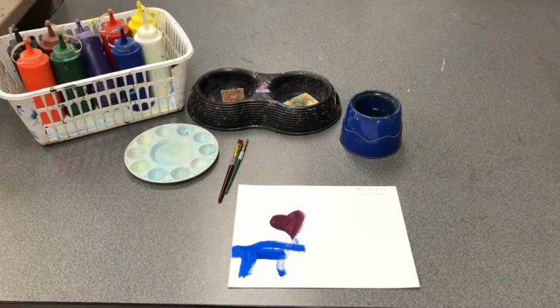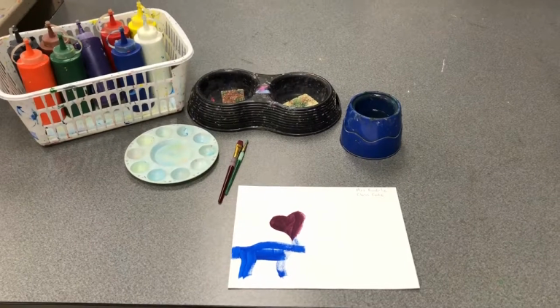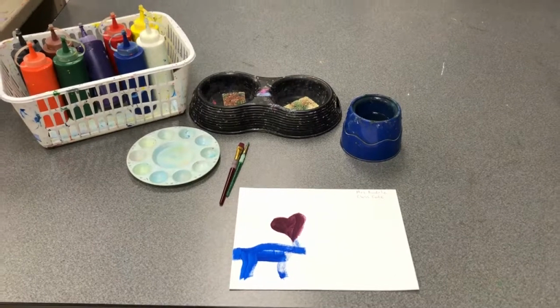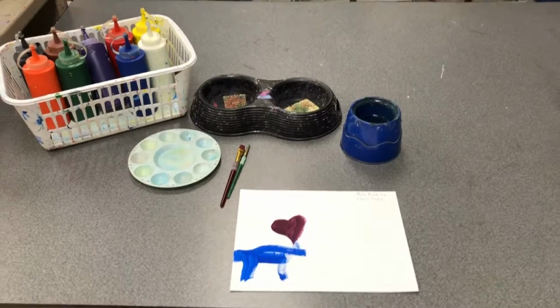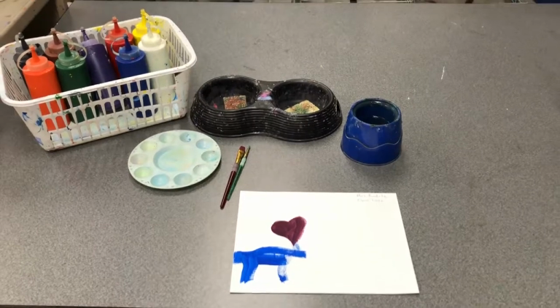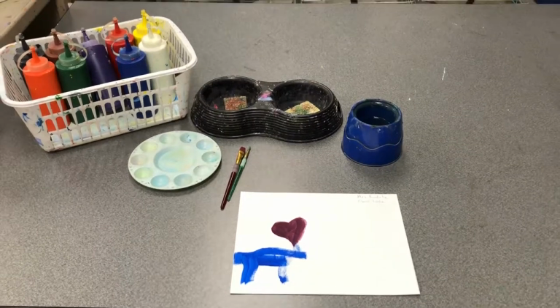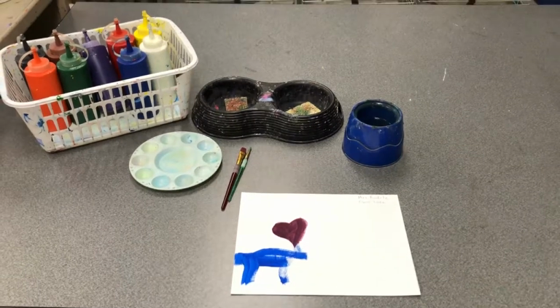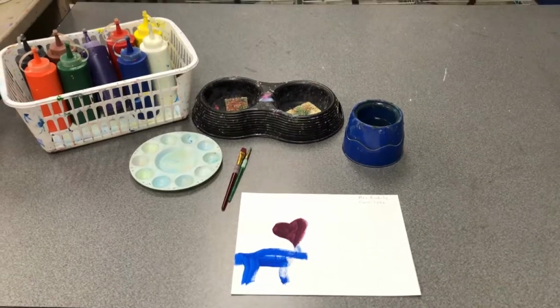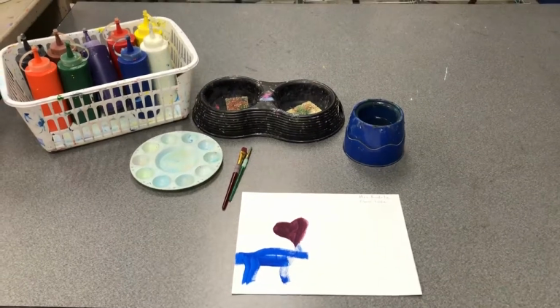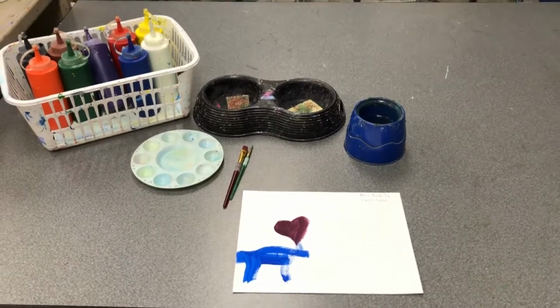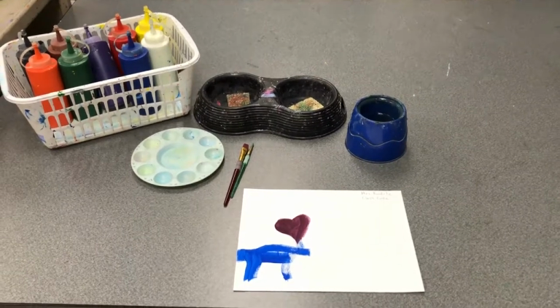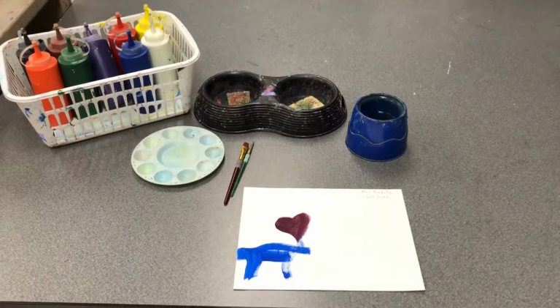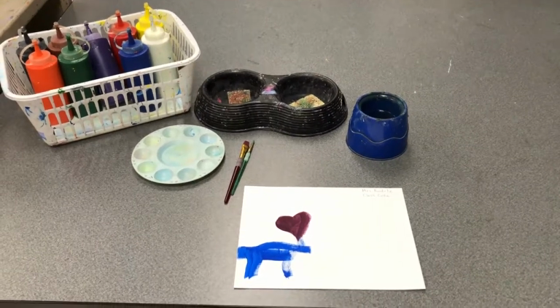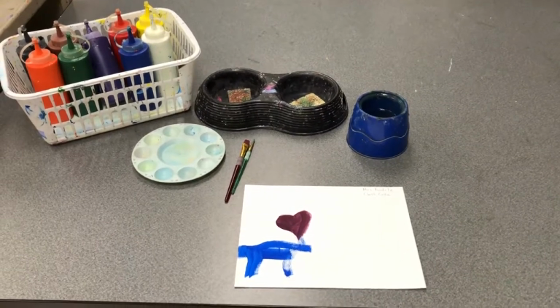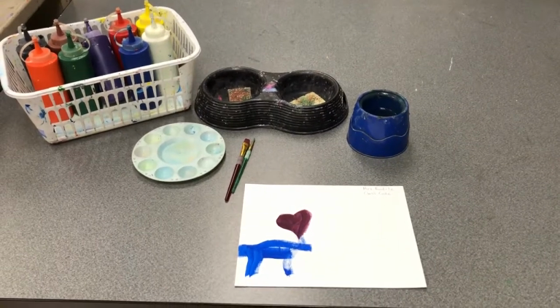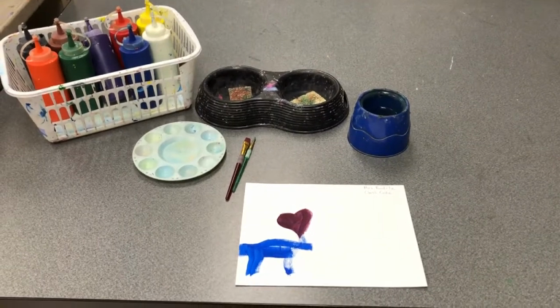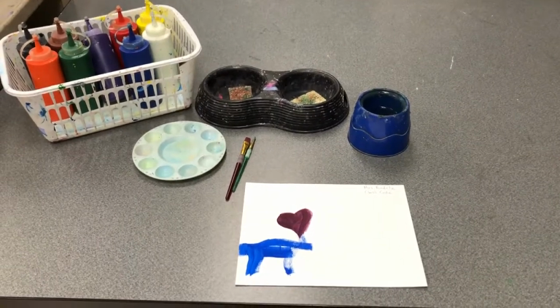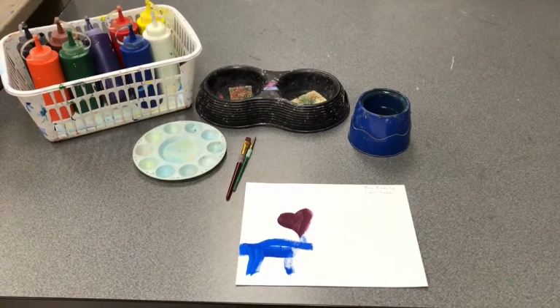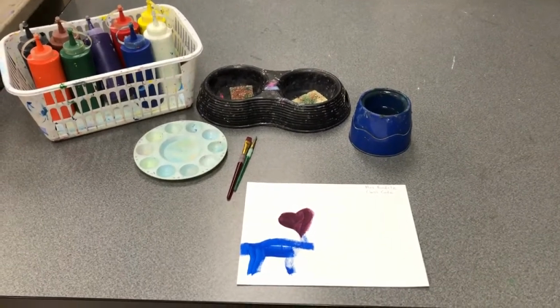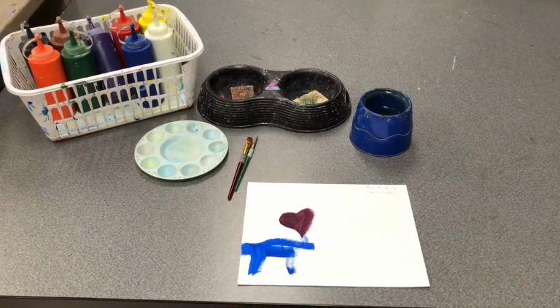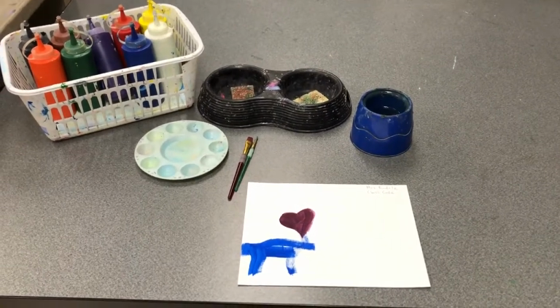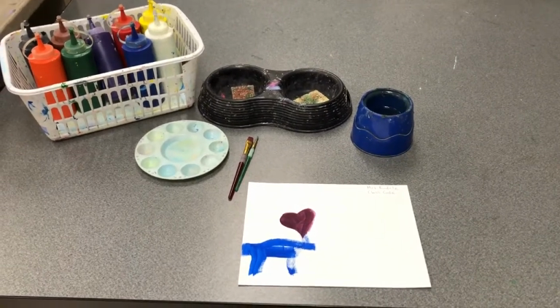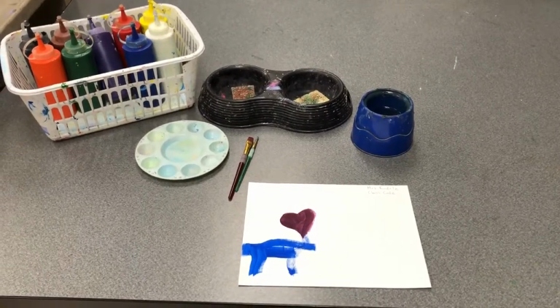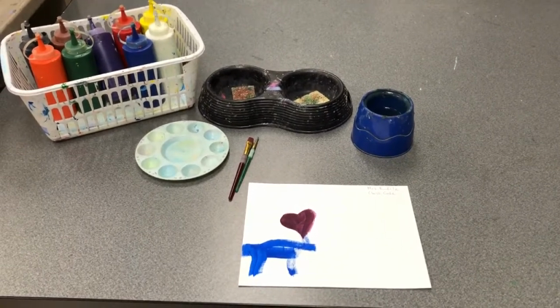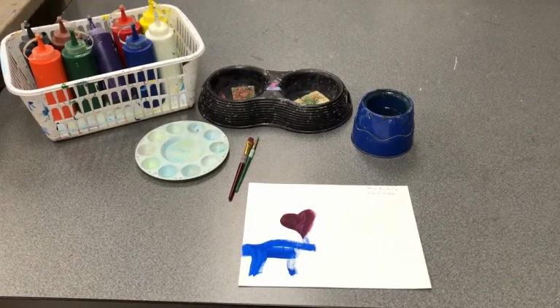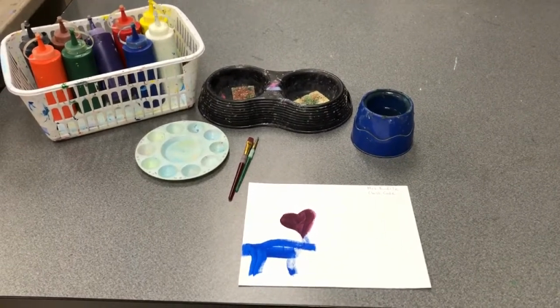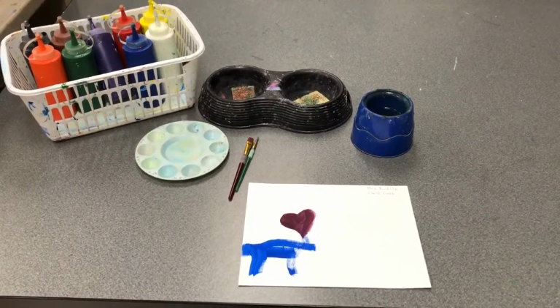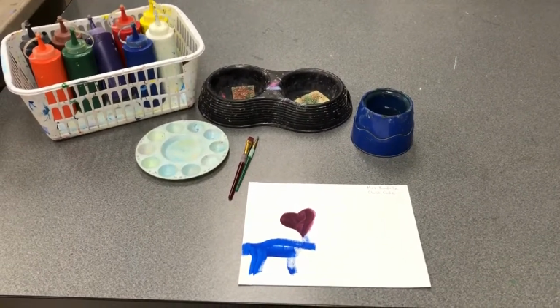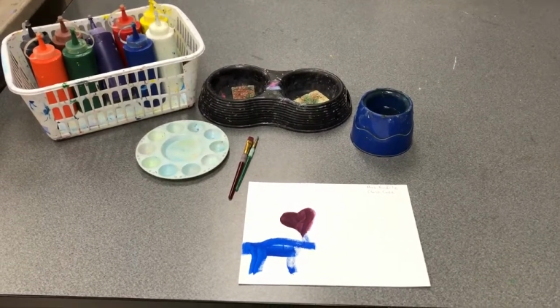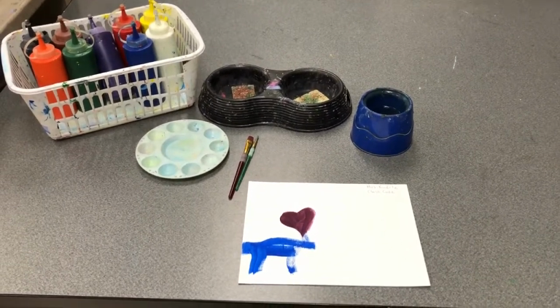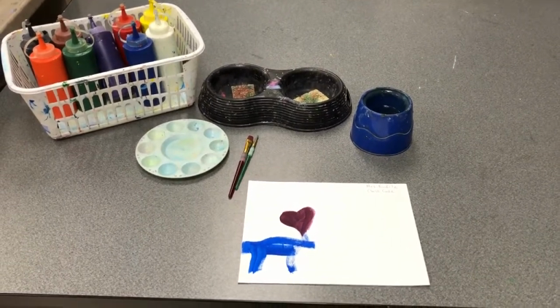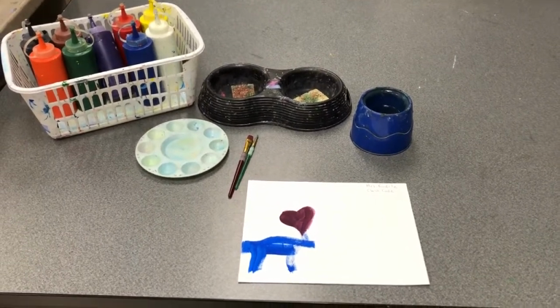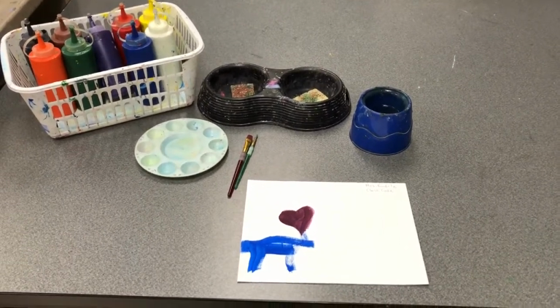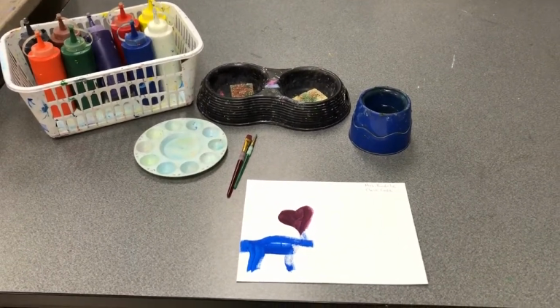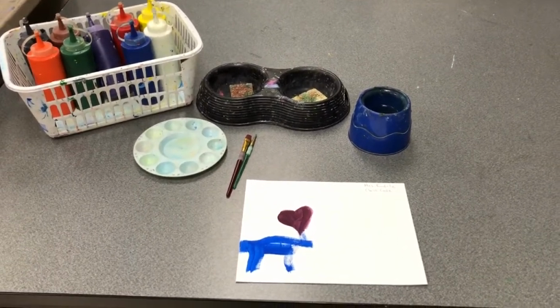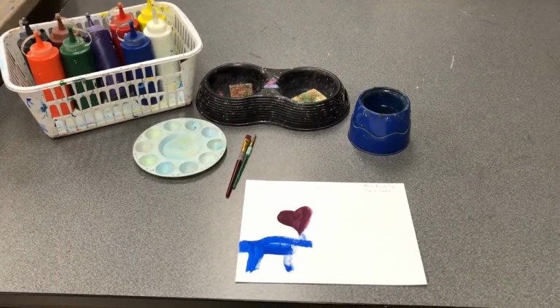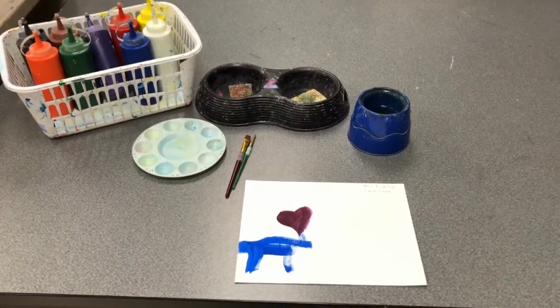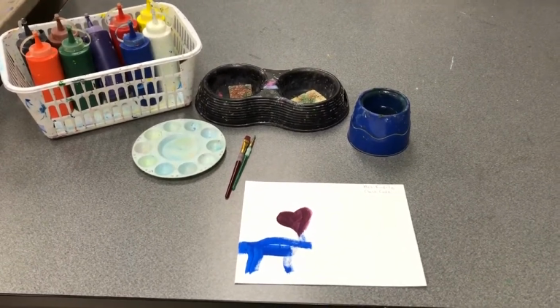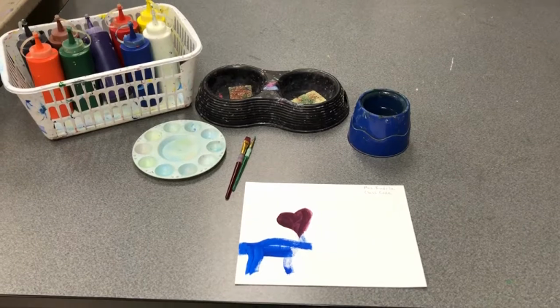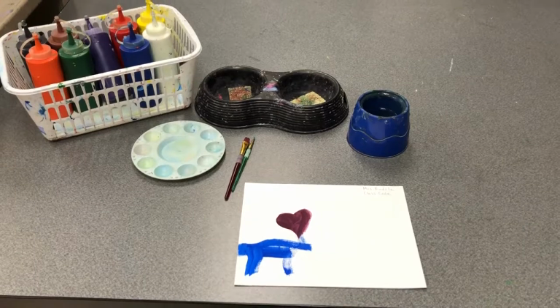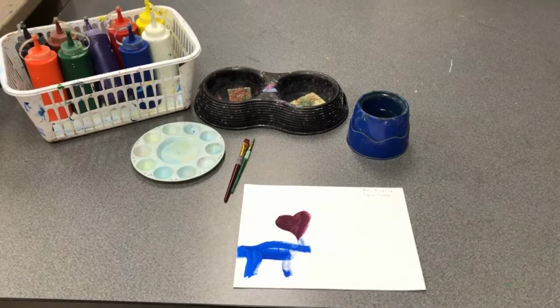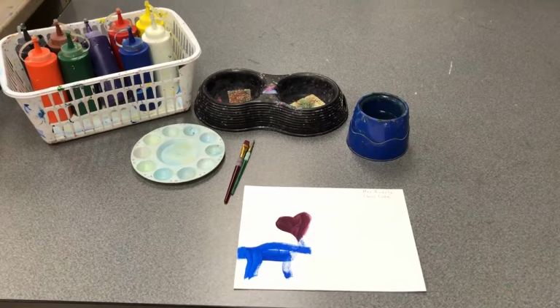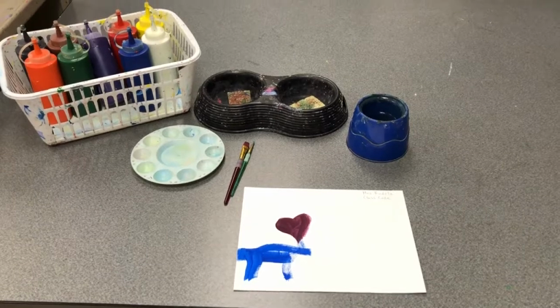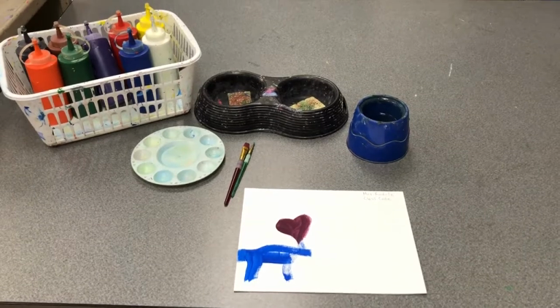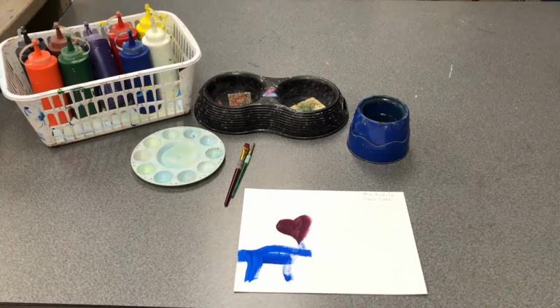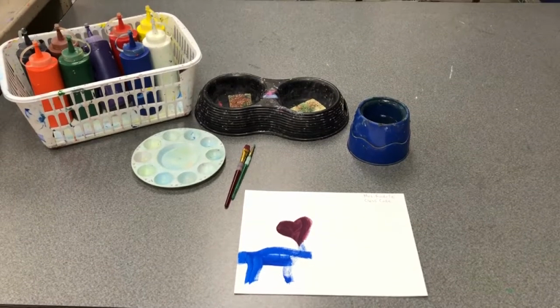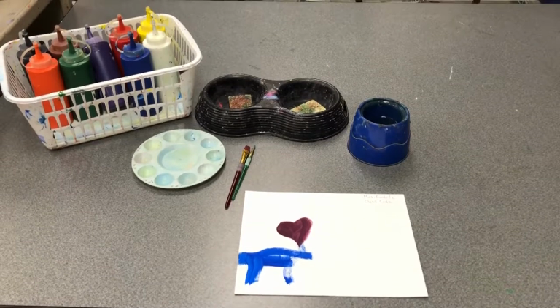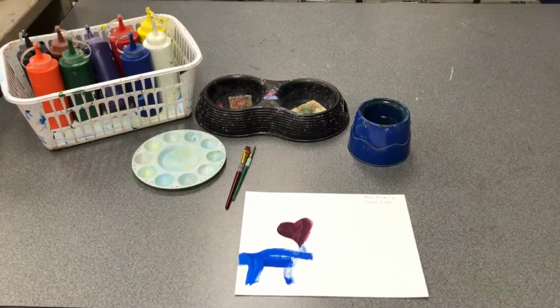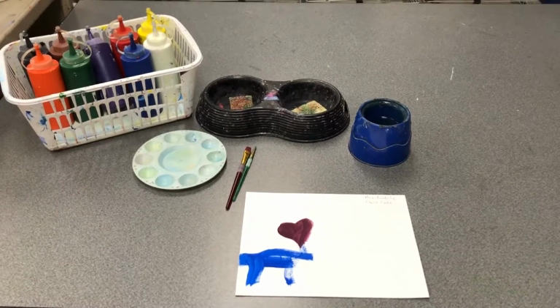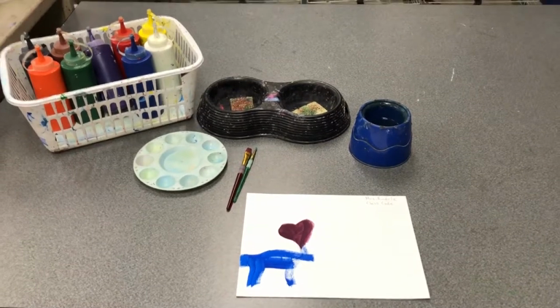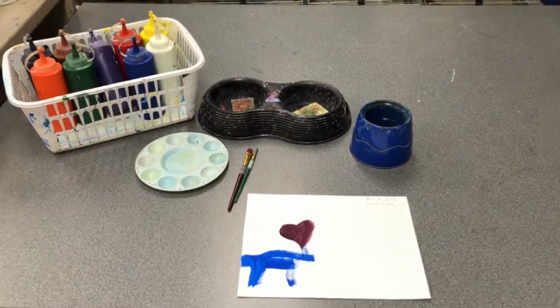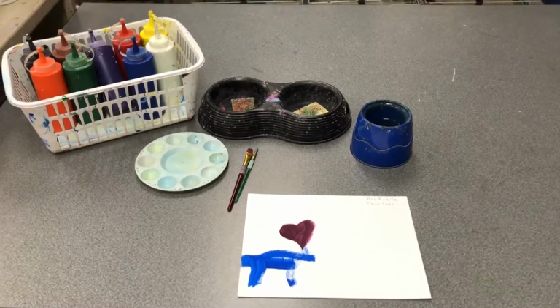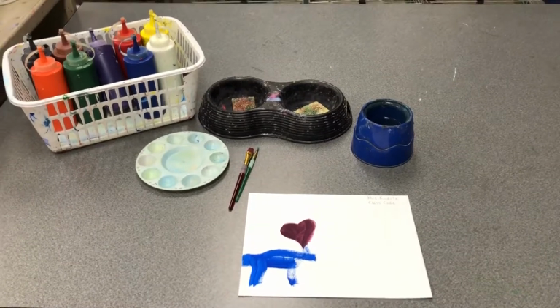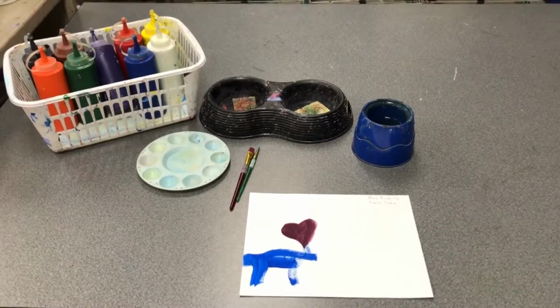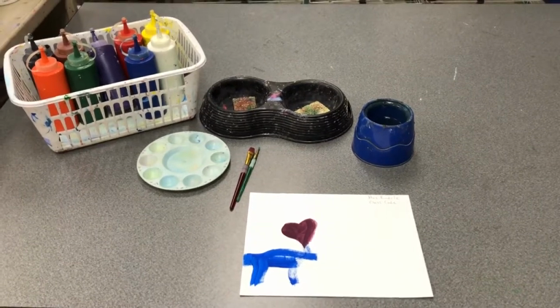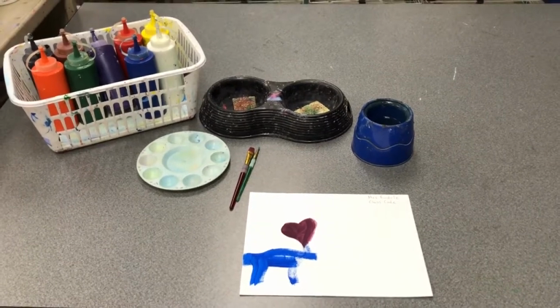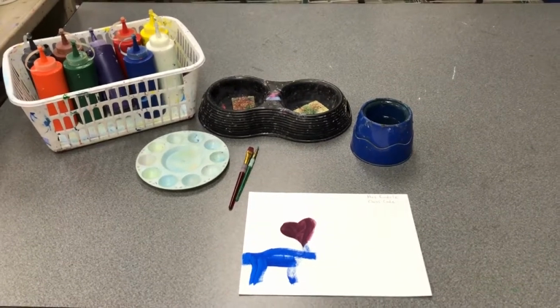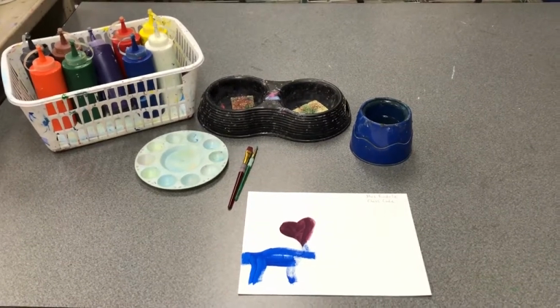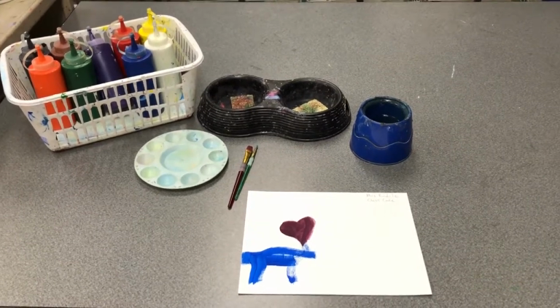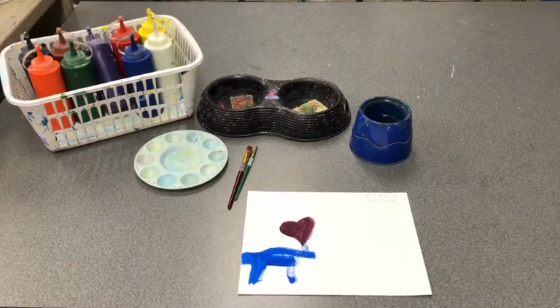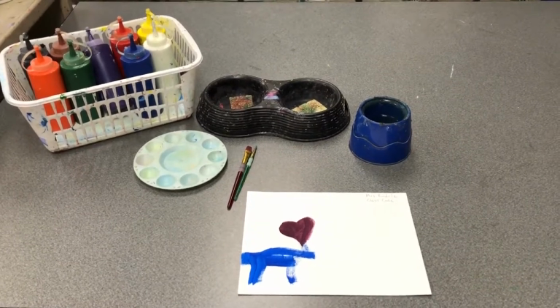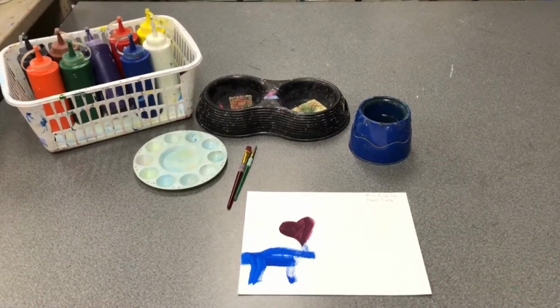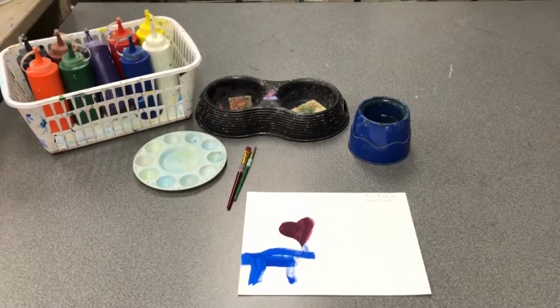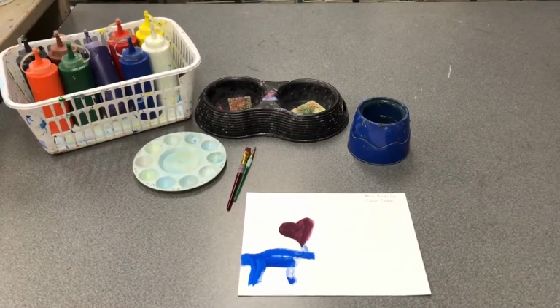Hello, Creeksiders. This is your speedy reminder of how to use liquid tempera paint.